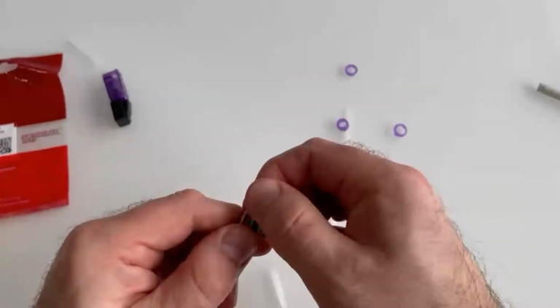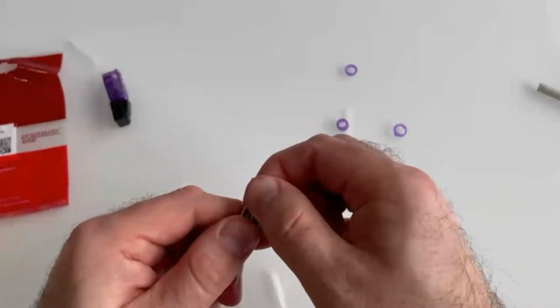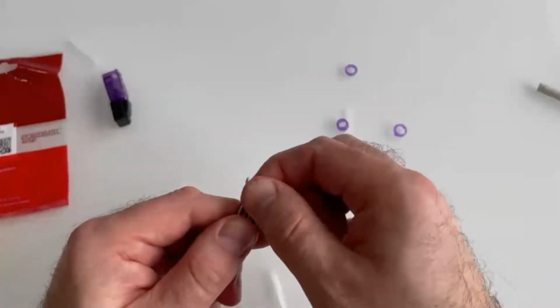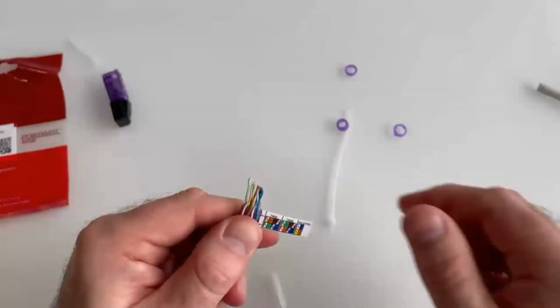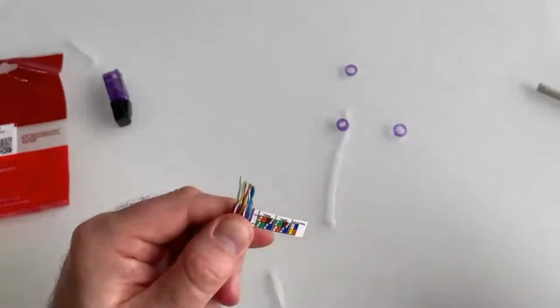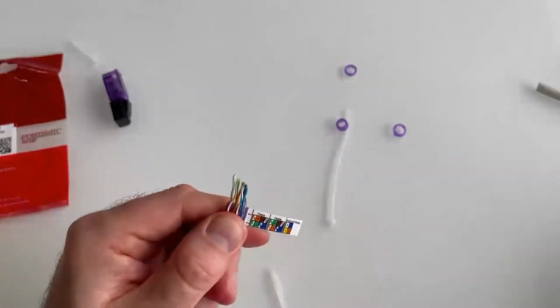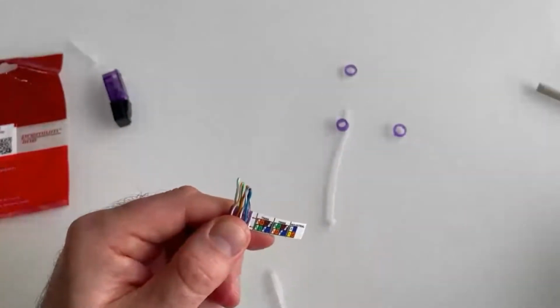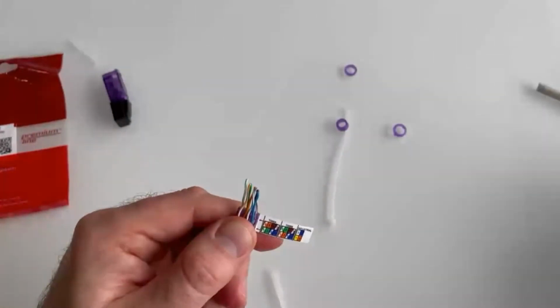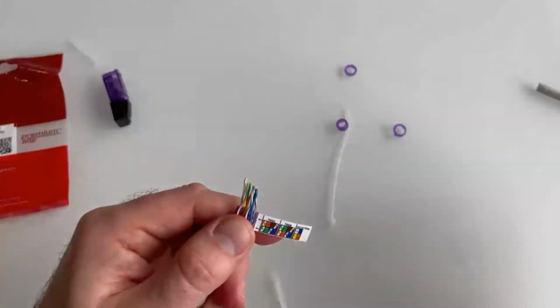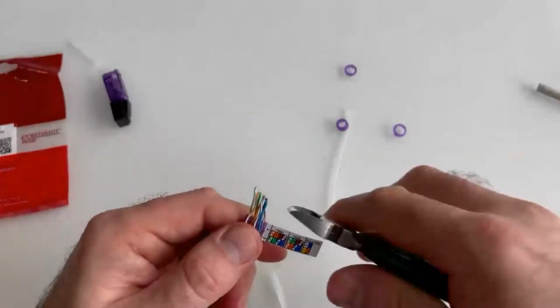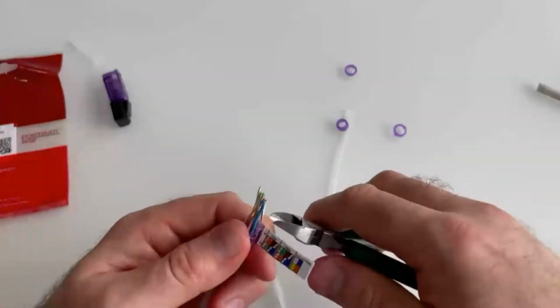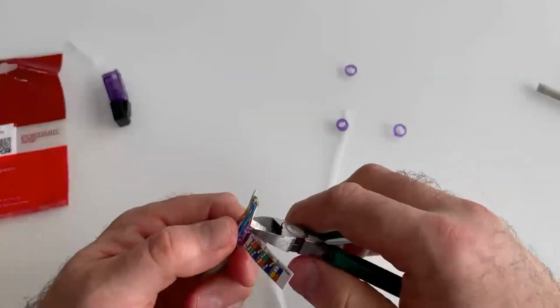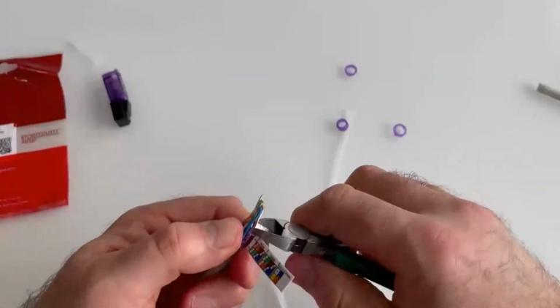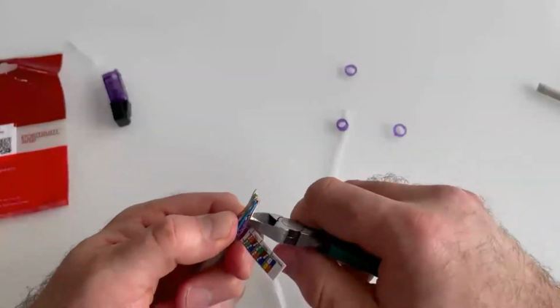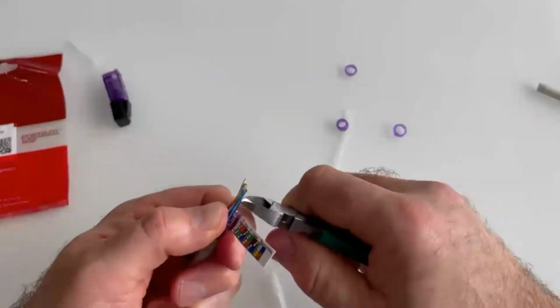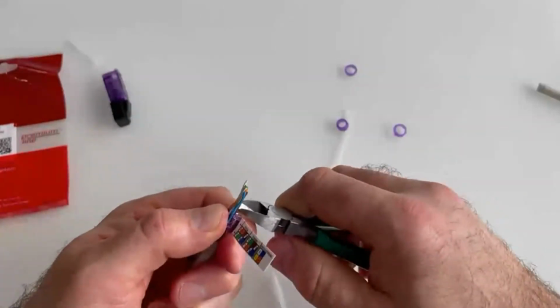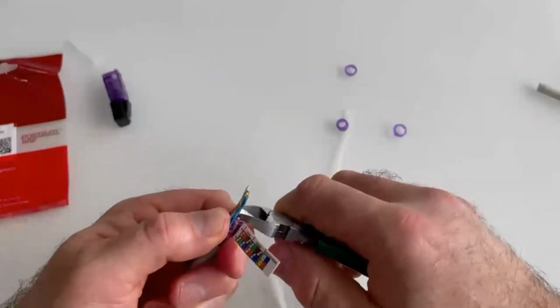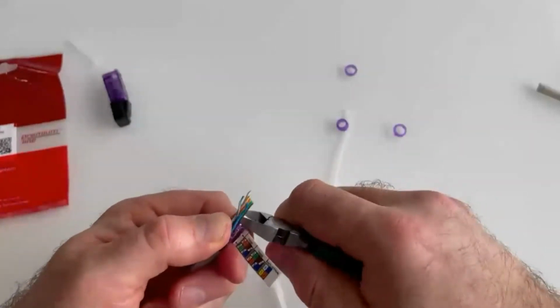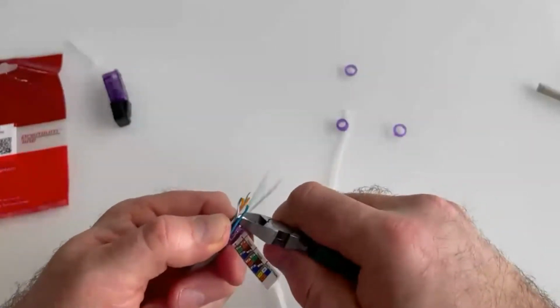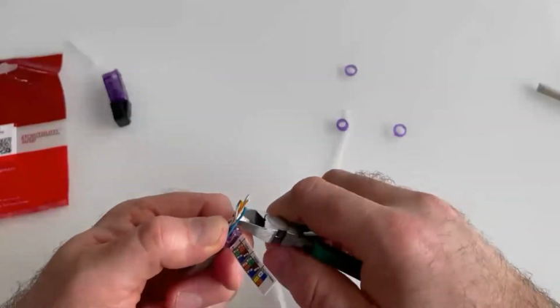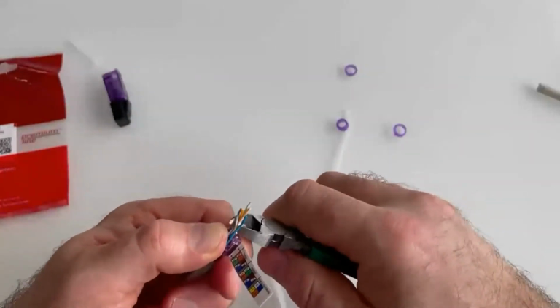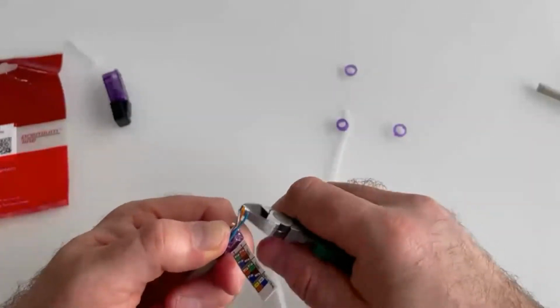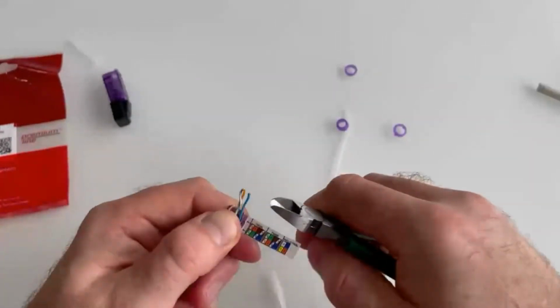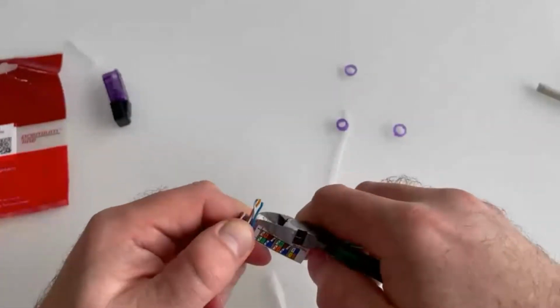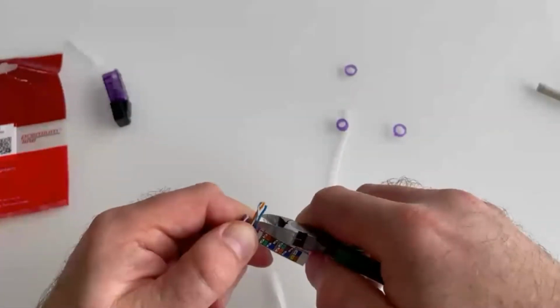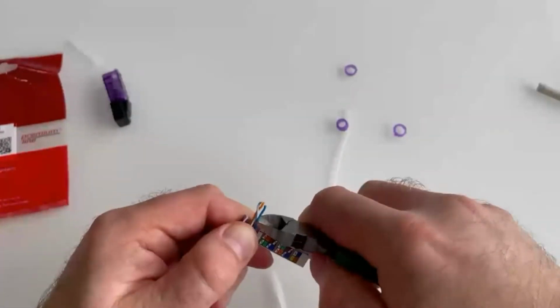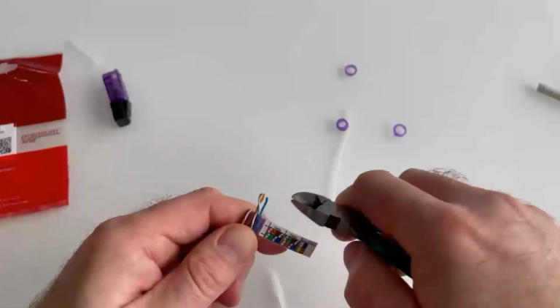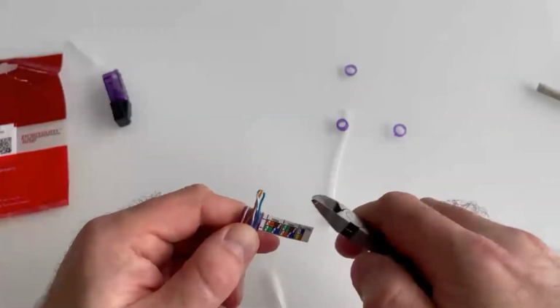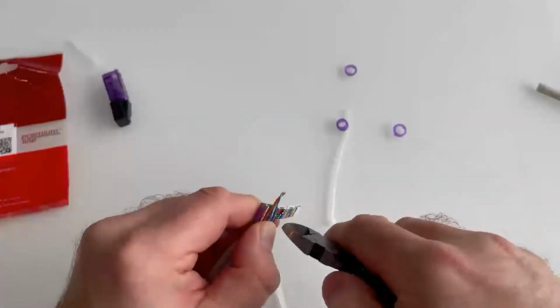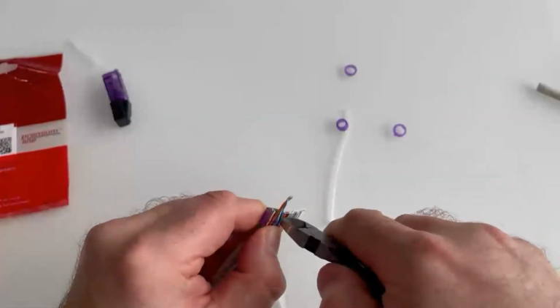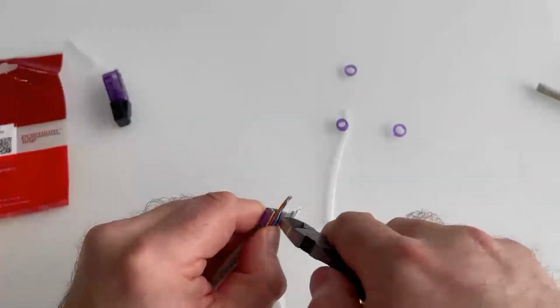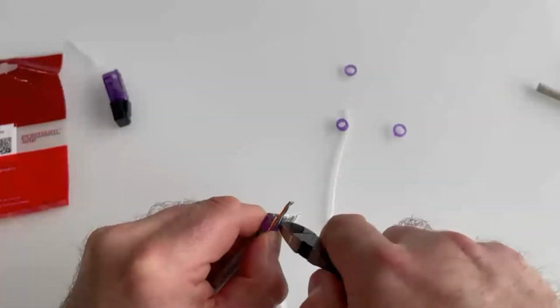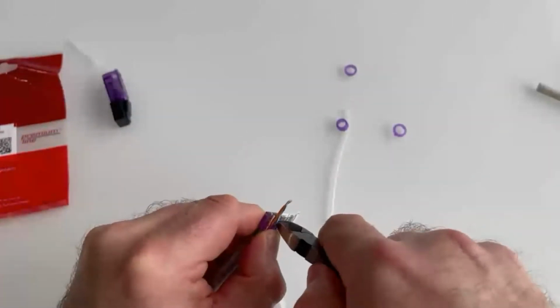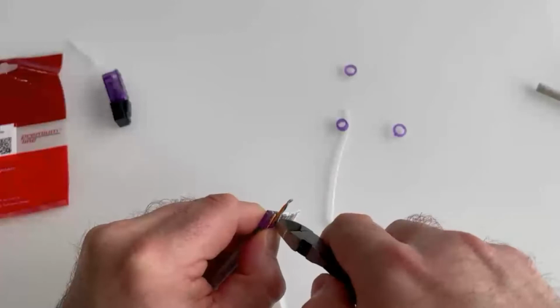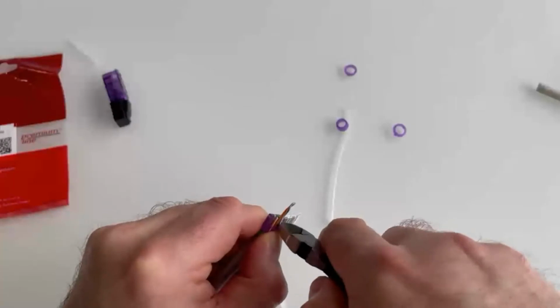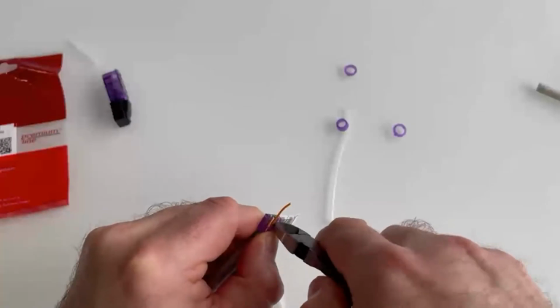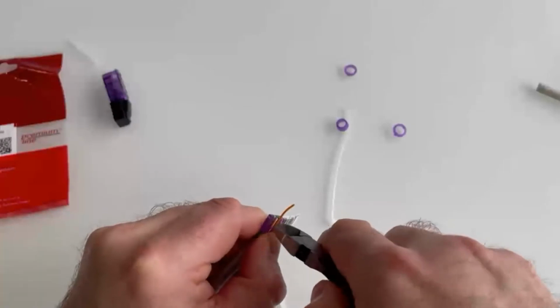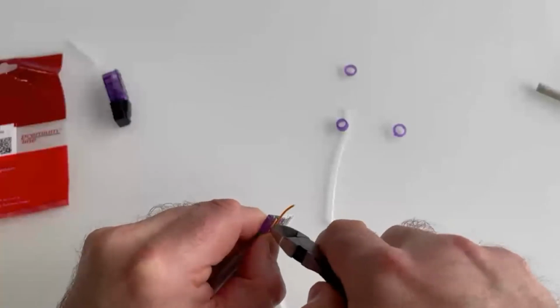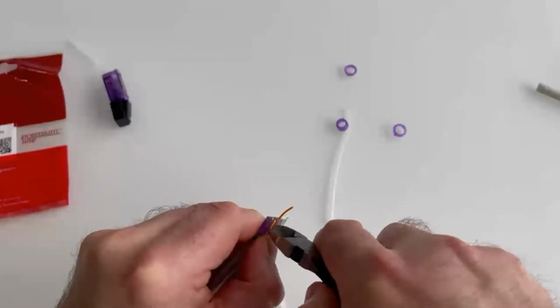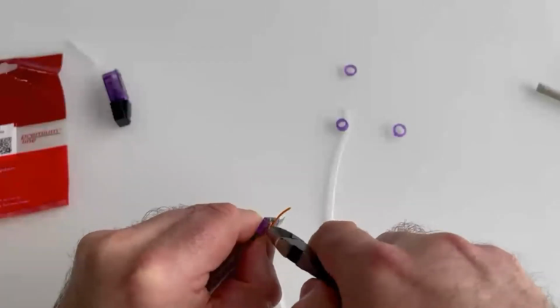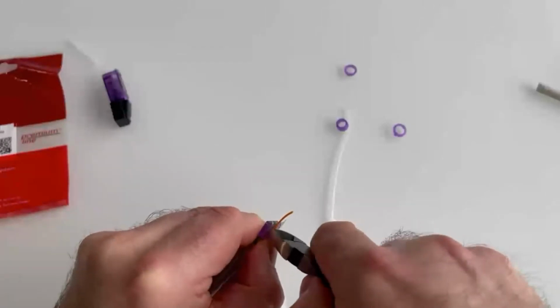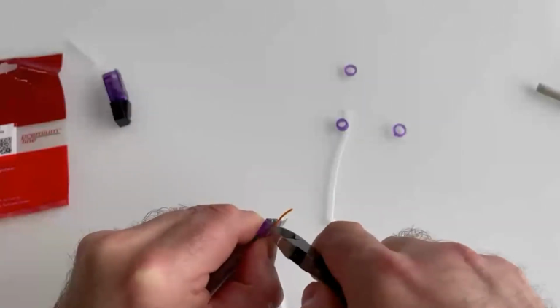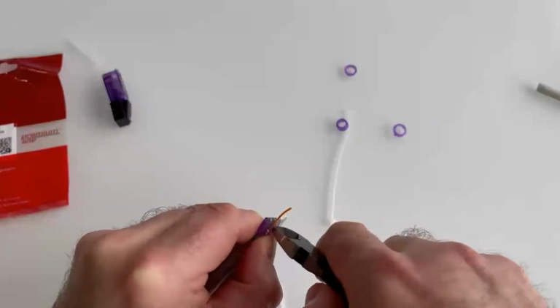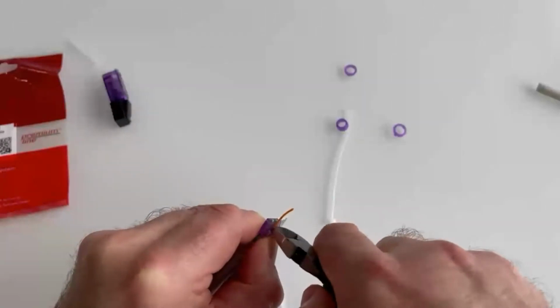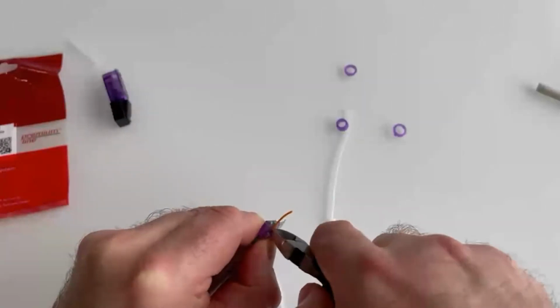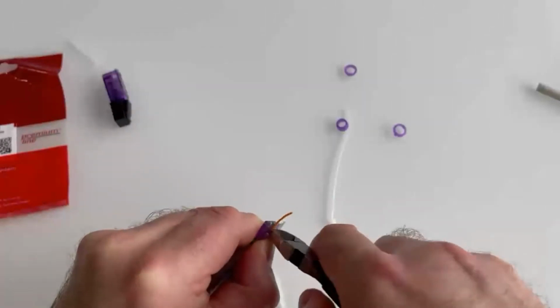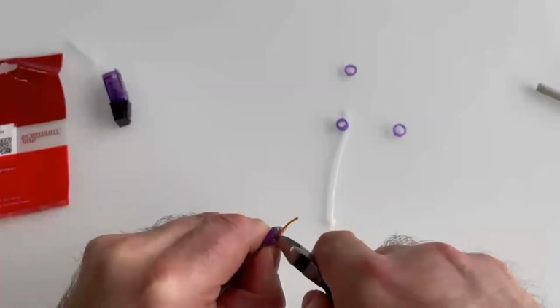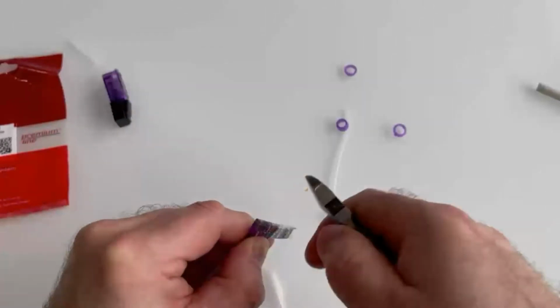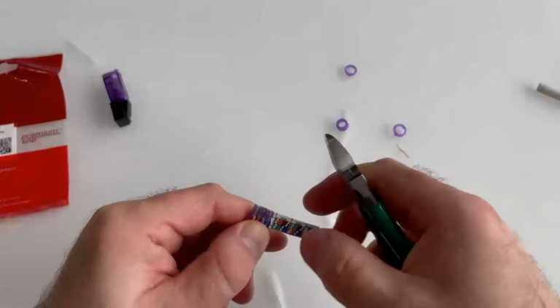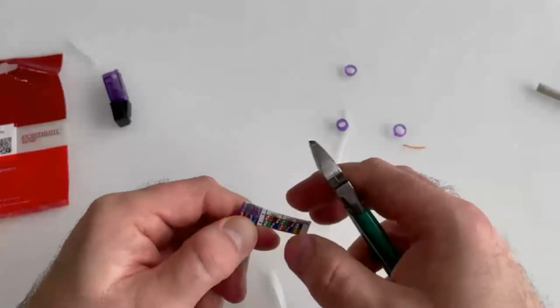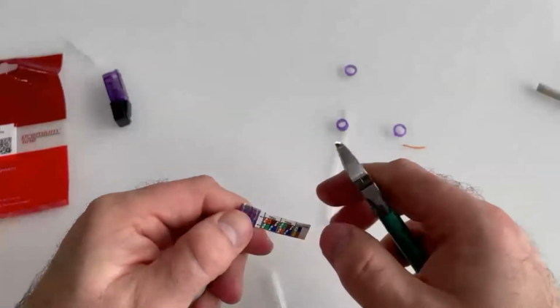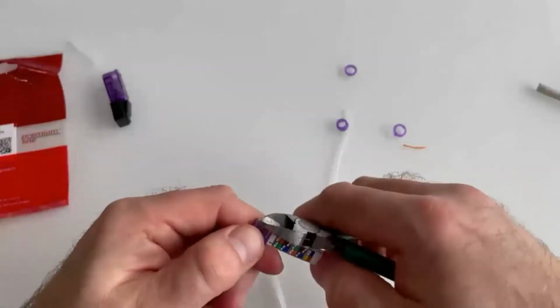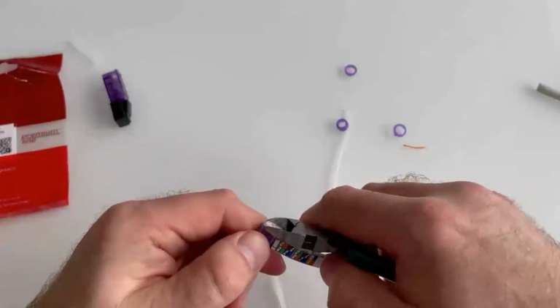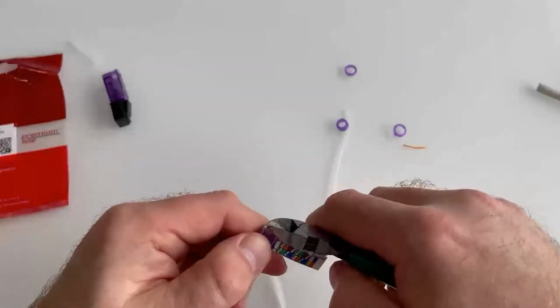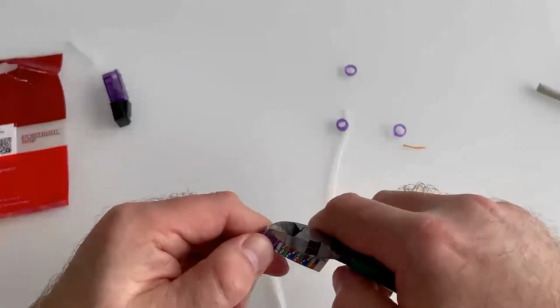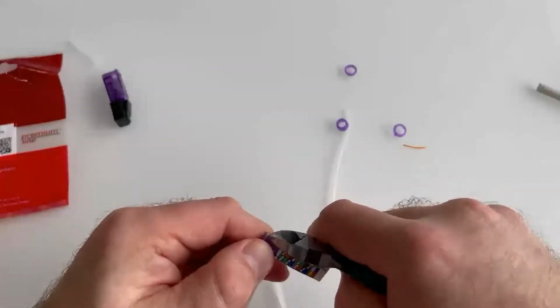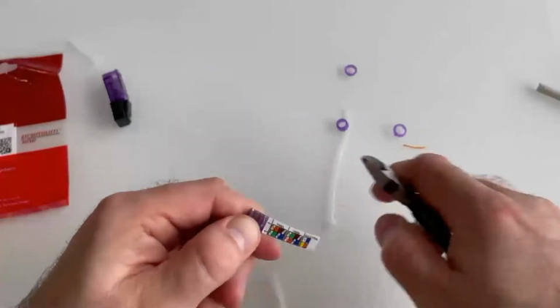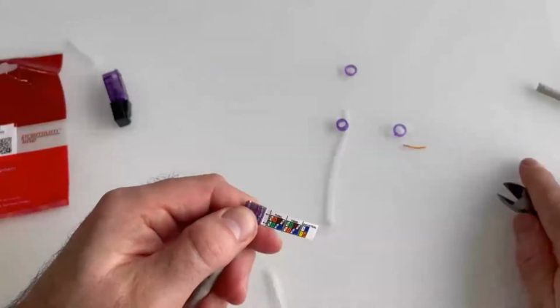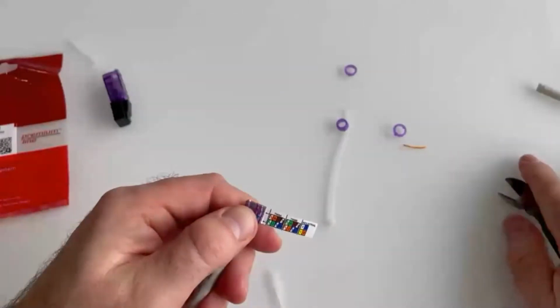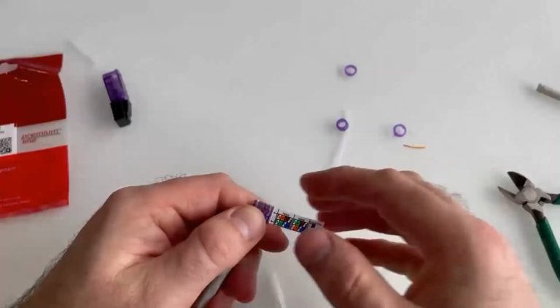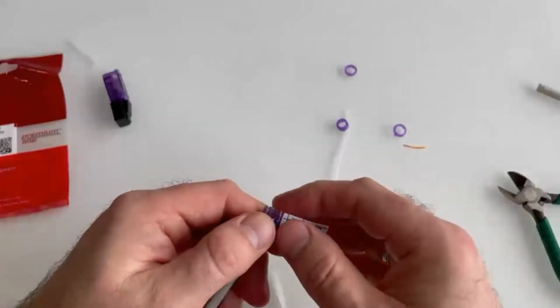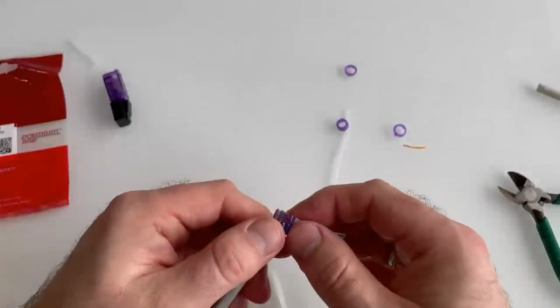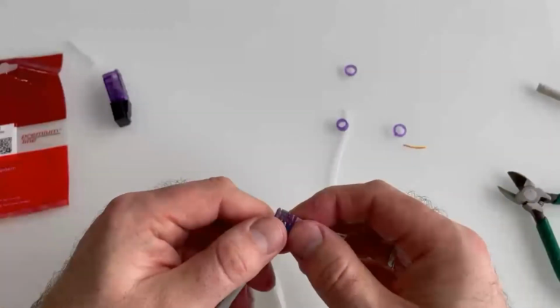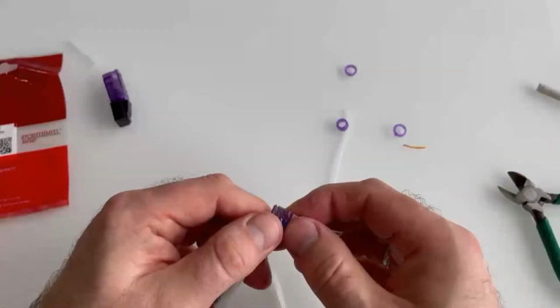After fixing the cable, it is necessary to remove excess twisted pairs. We cut off the ends of our conductors.